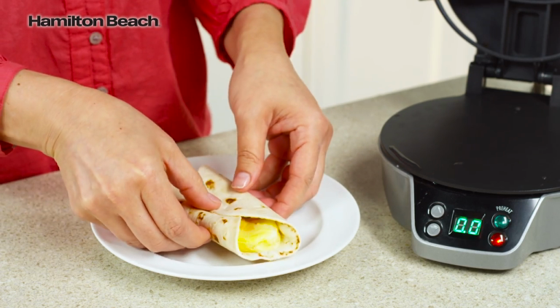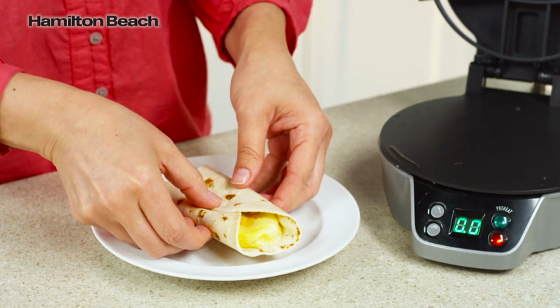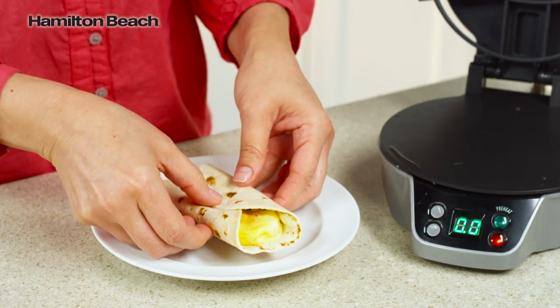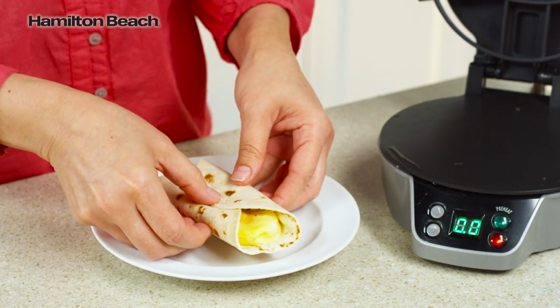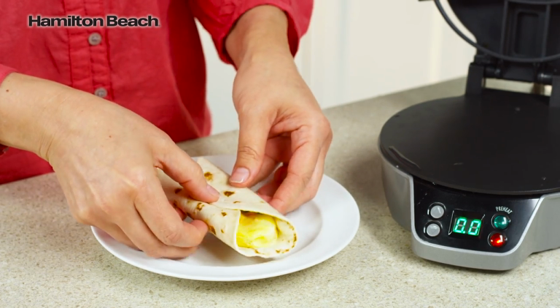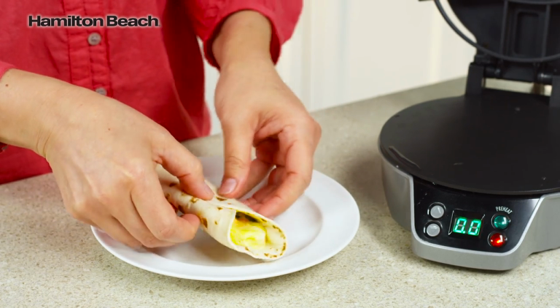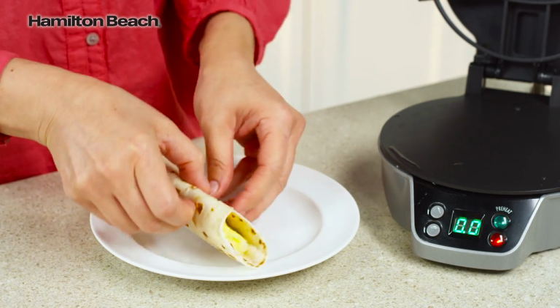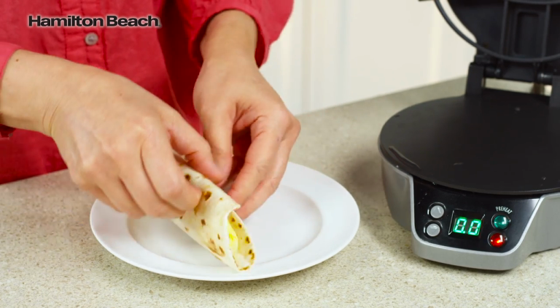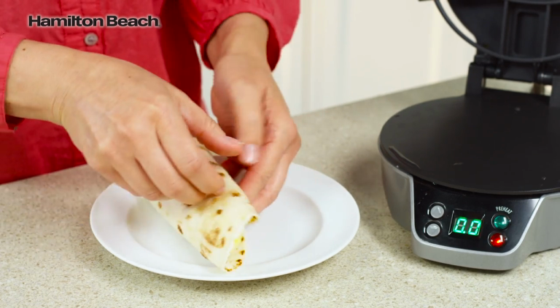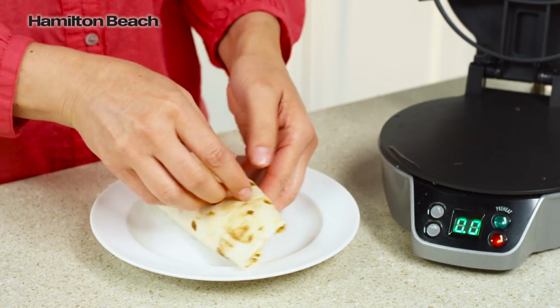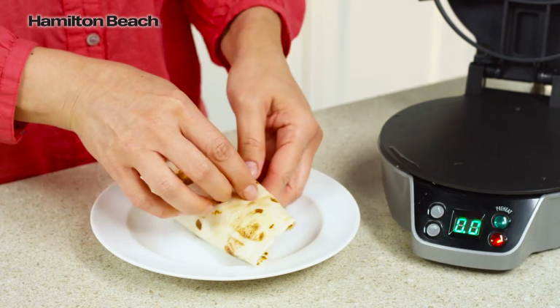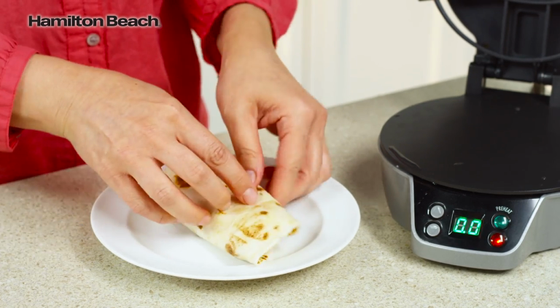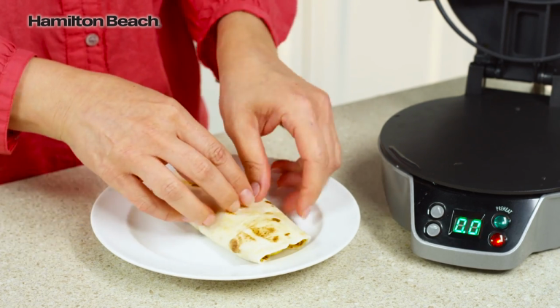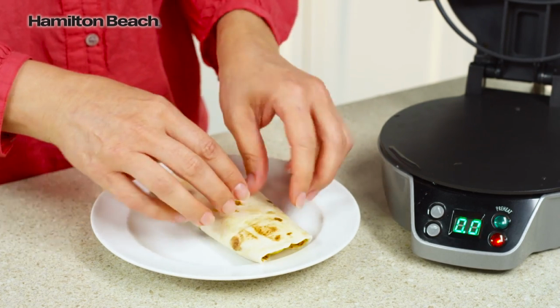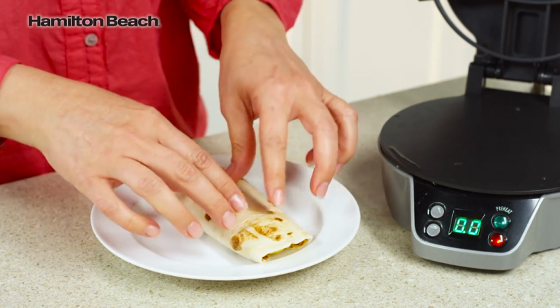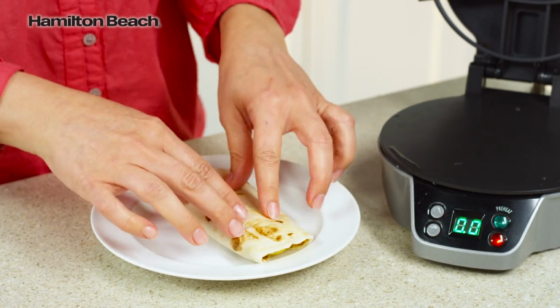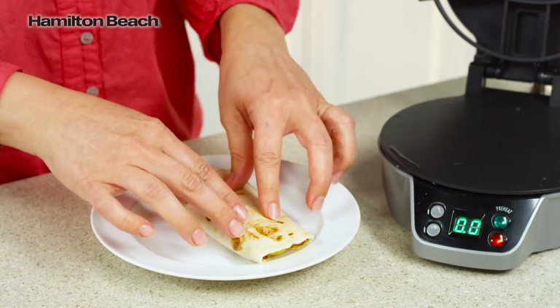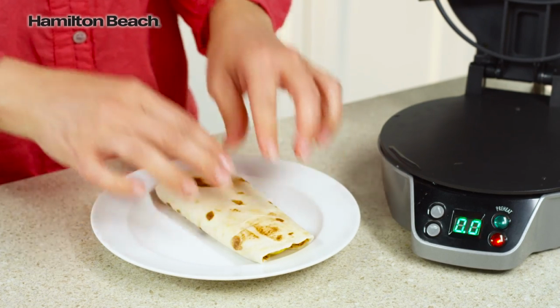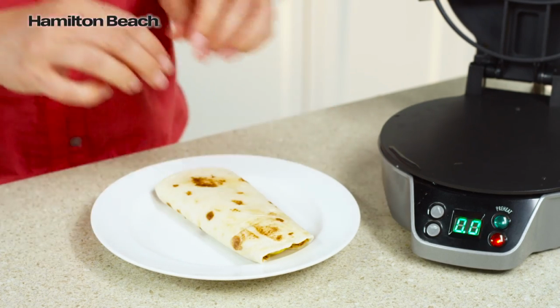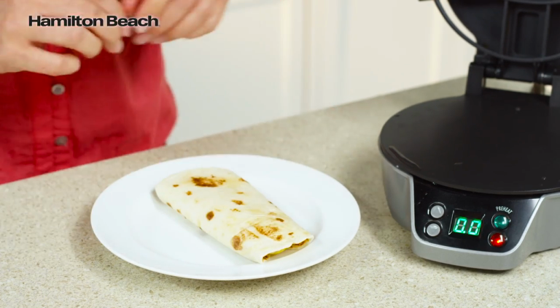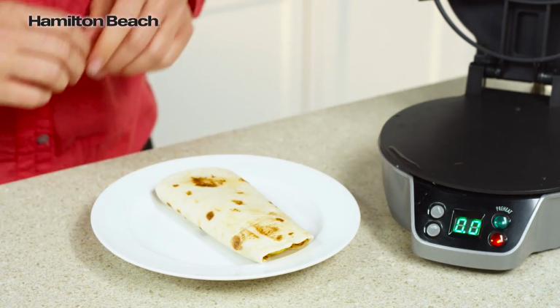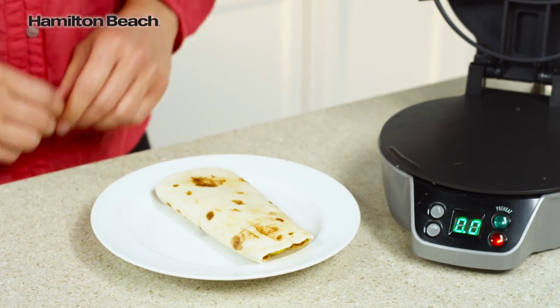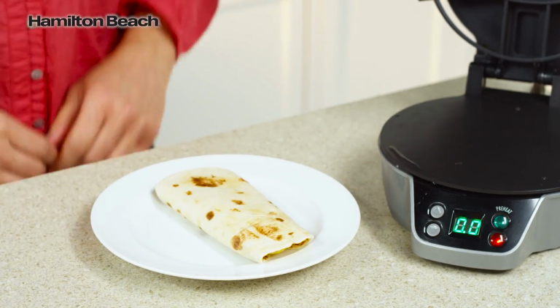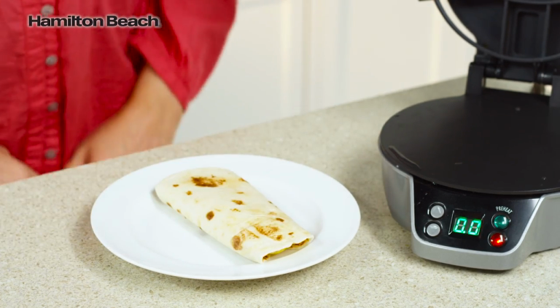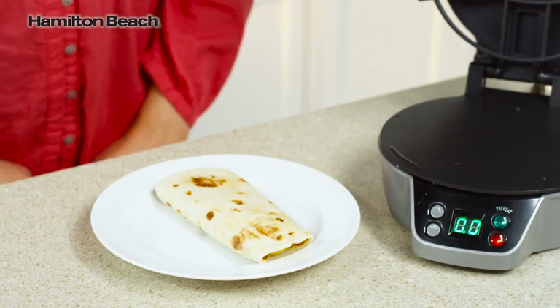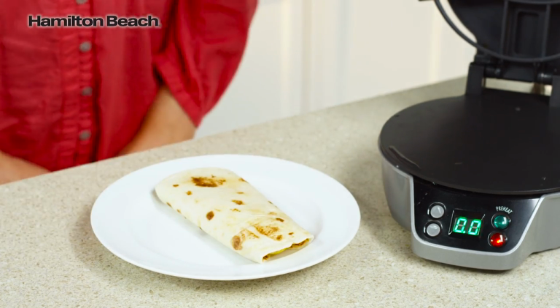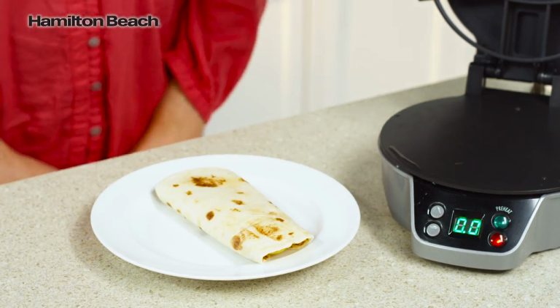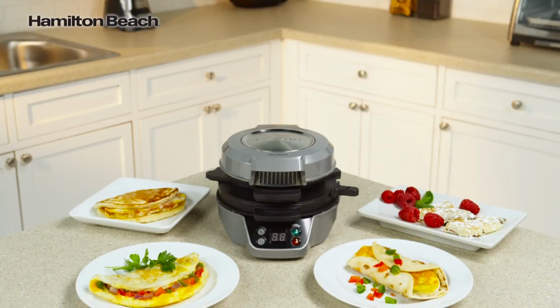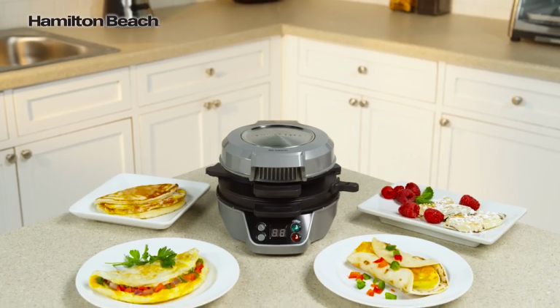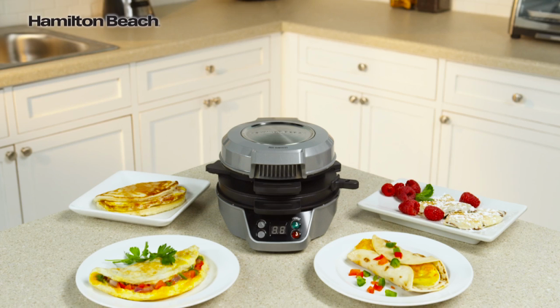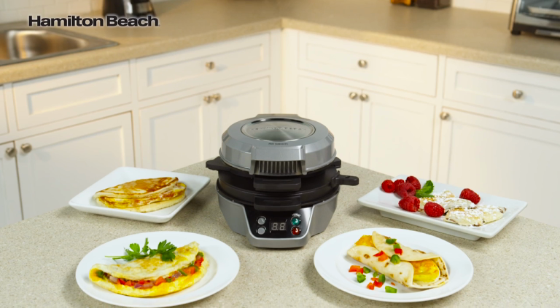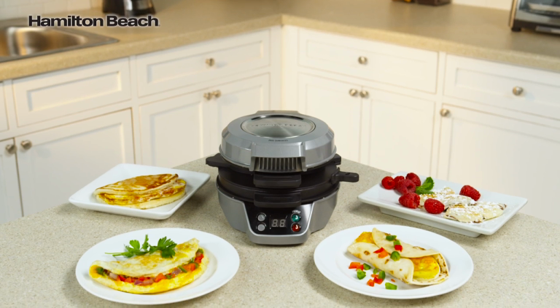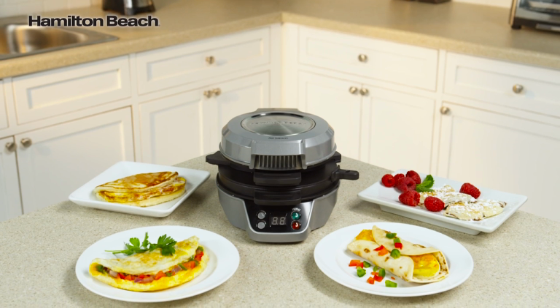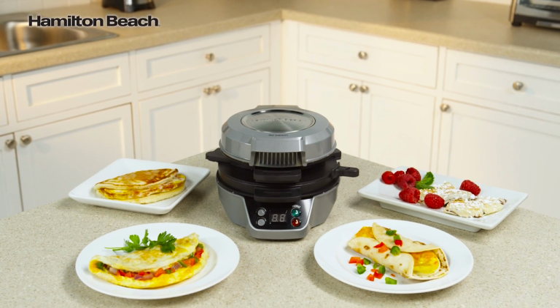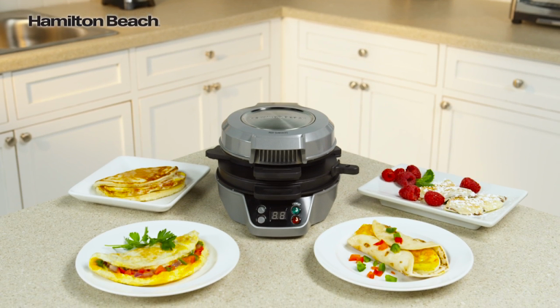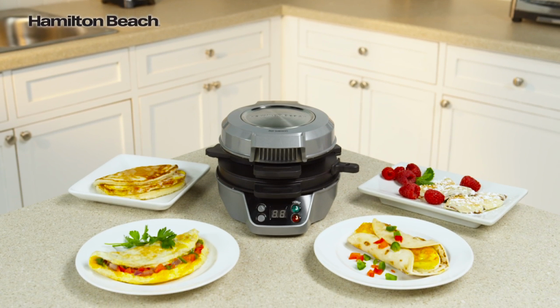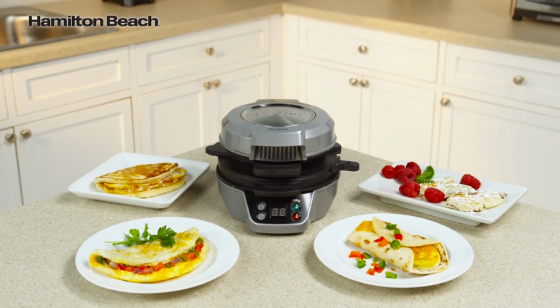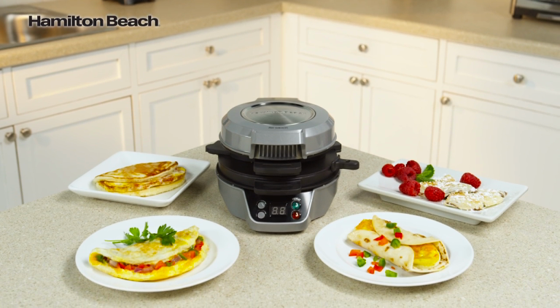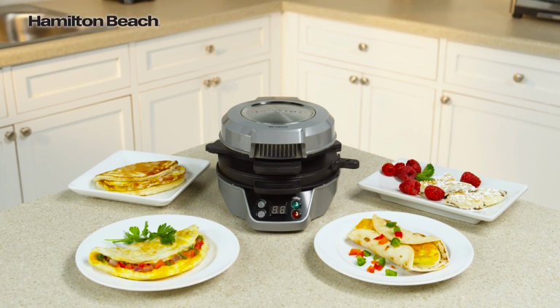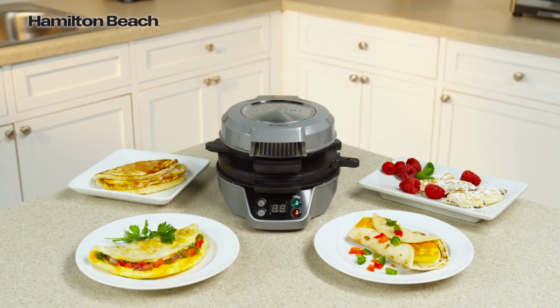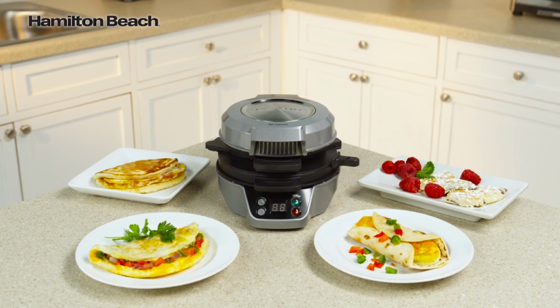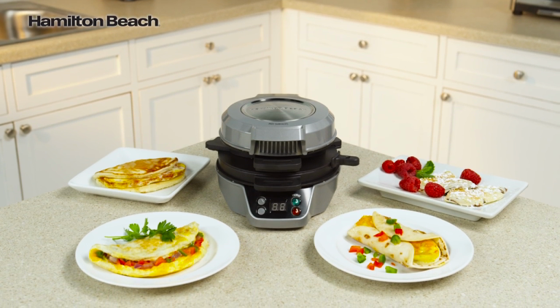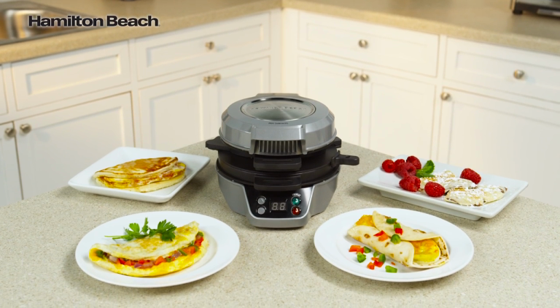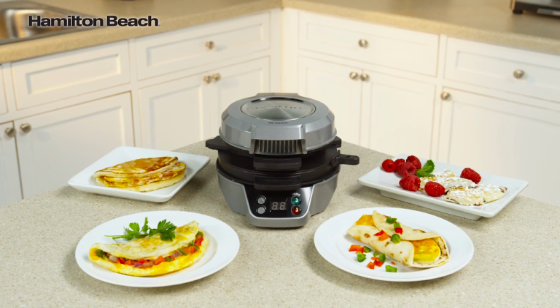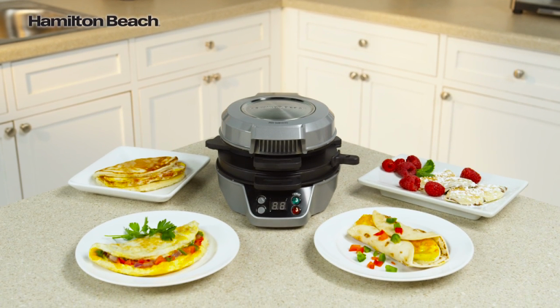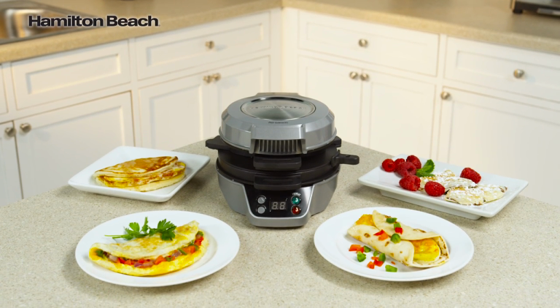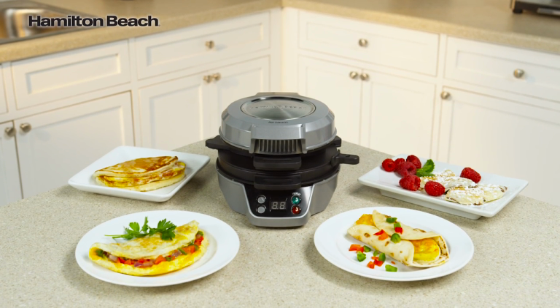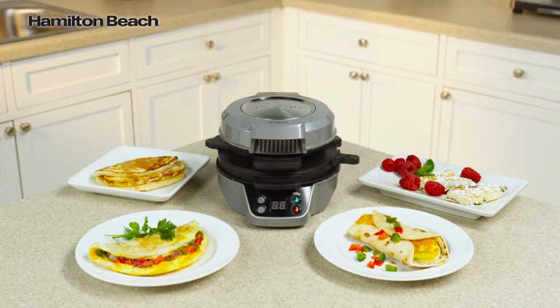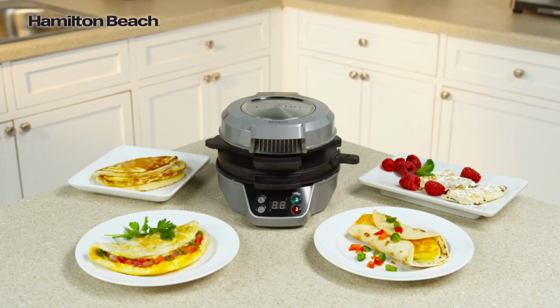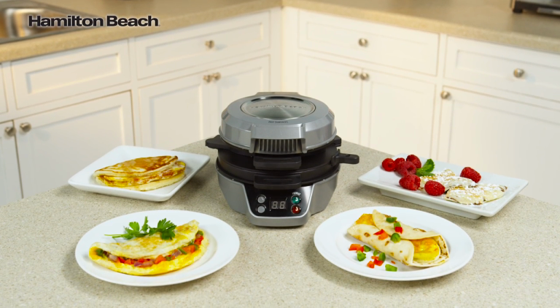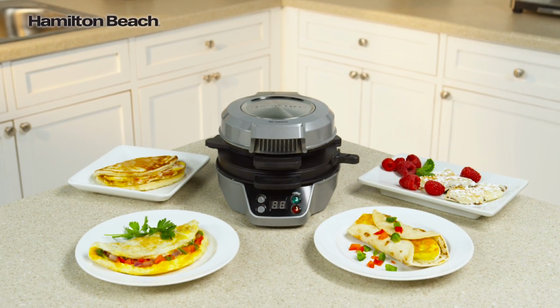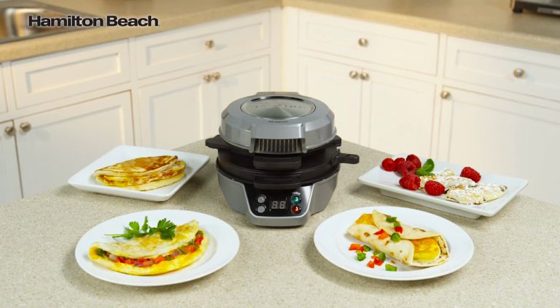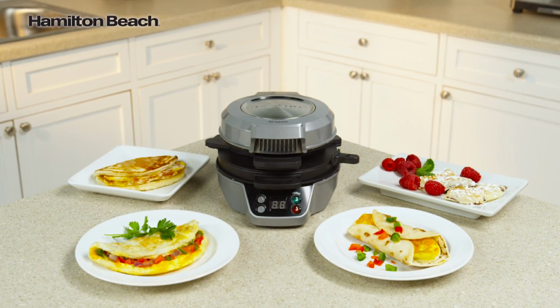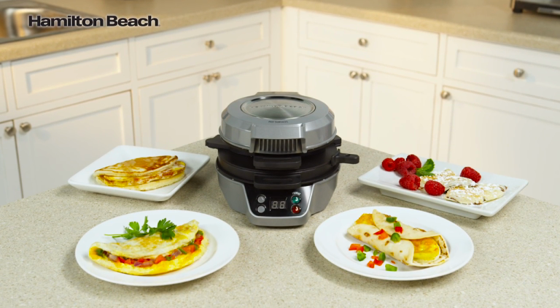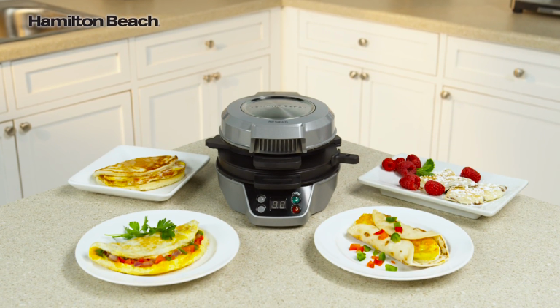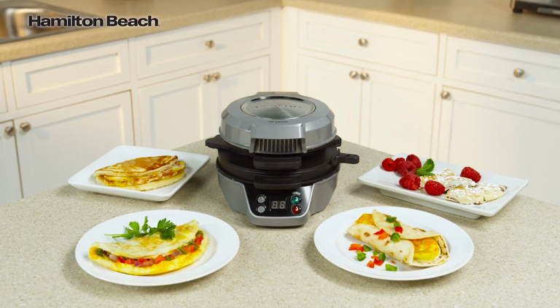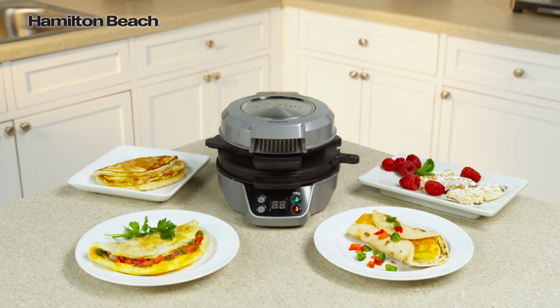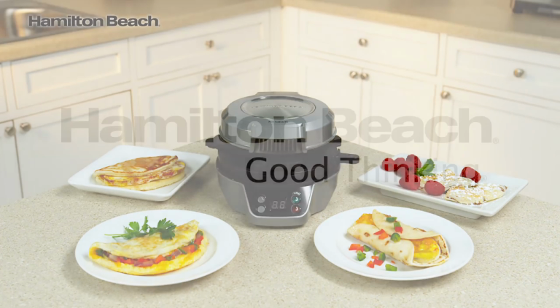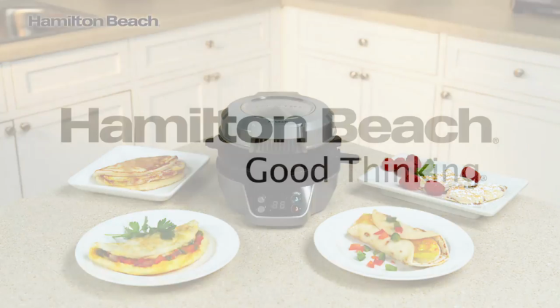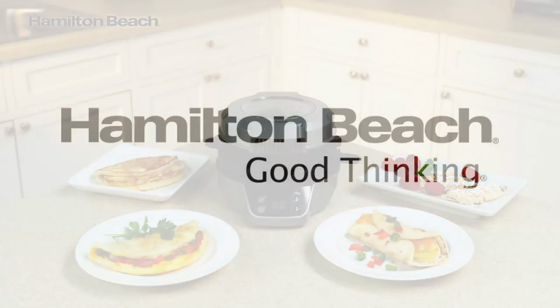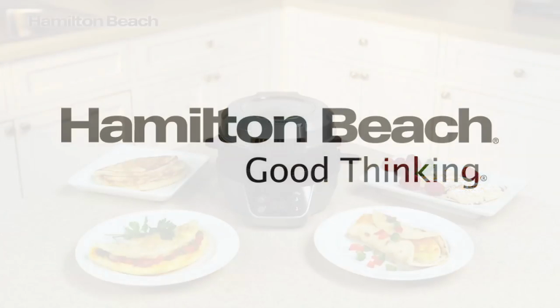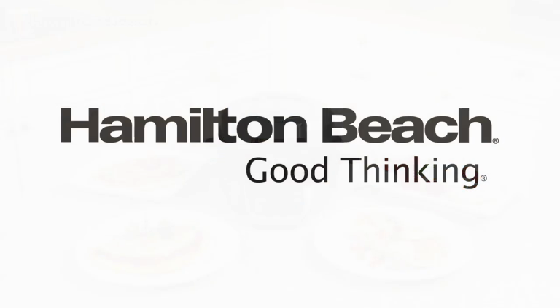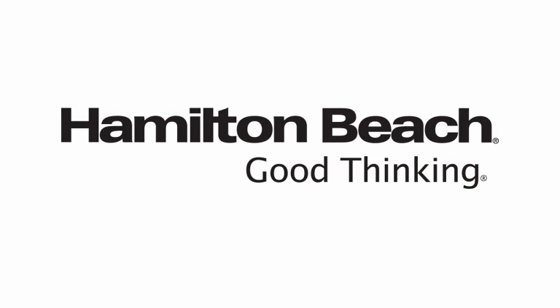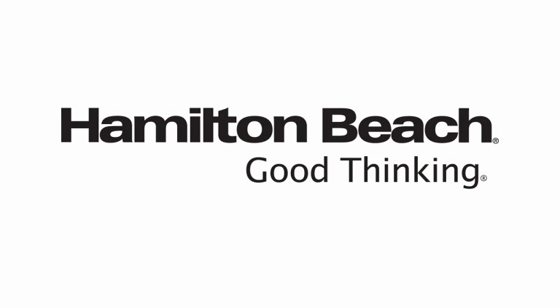Your delicious meal is ready in just five minutes. Quick and easy and in the comfort of your home. Now that's good thinking.